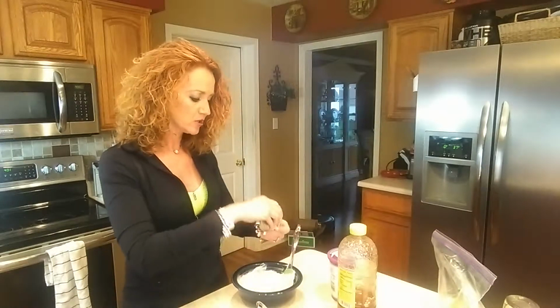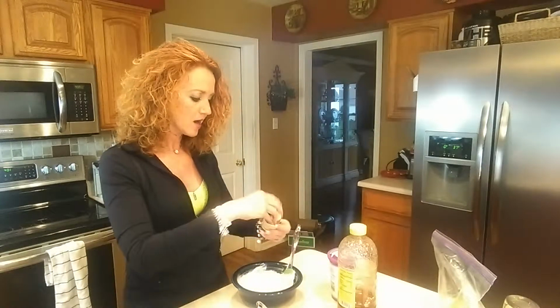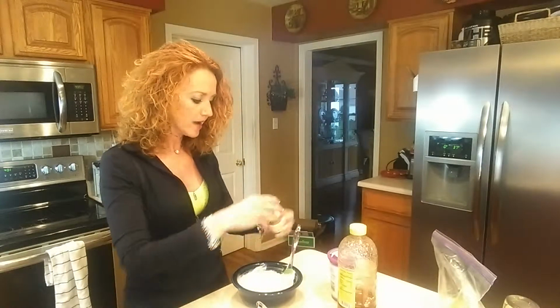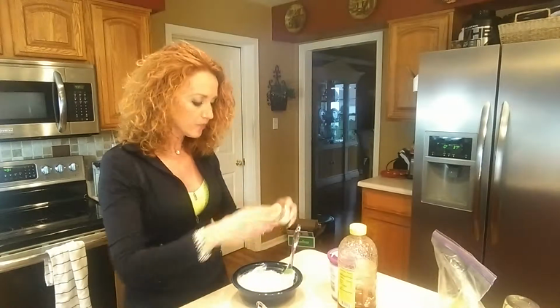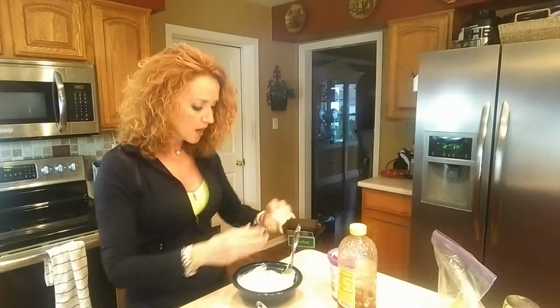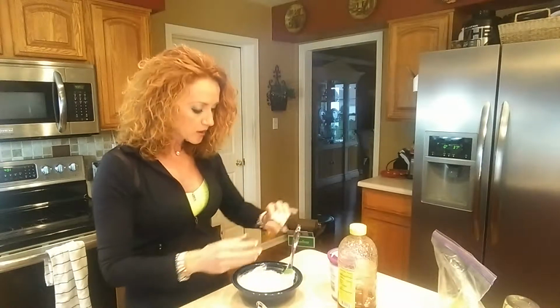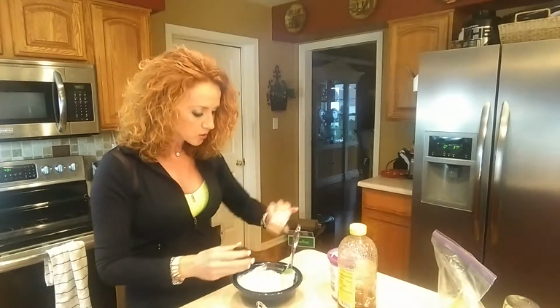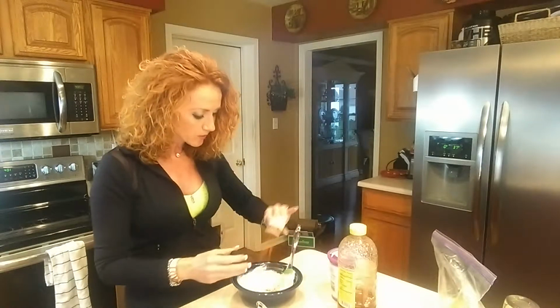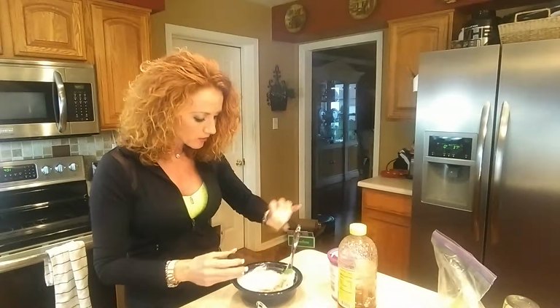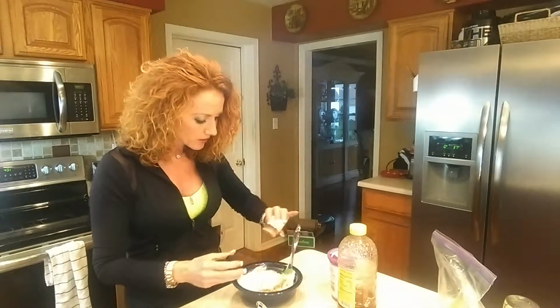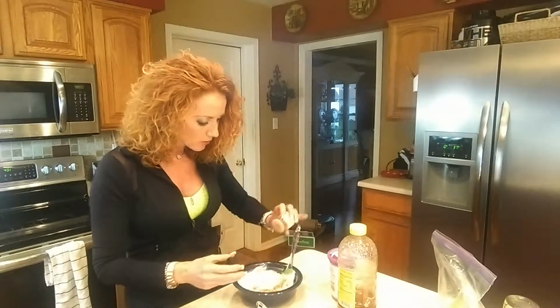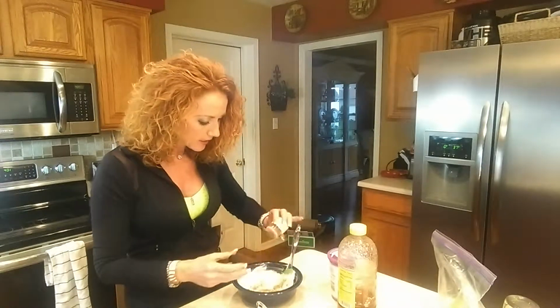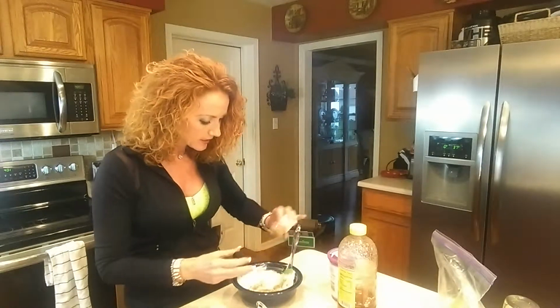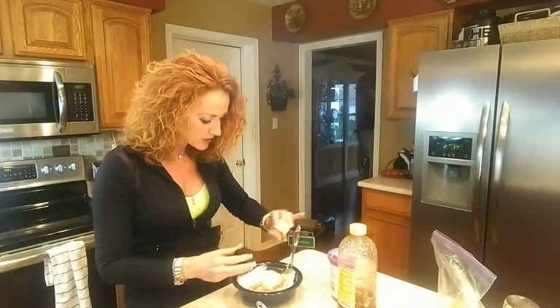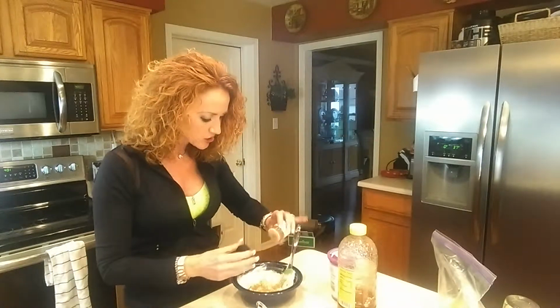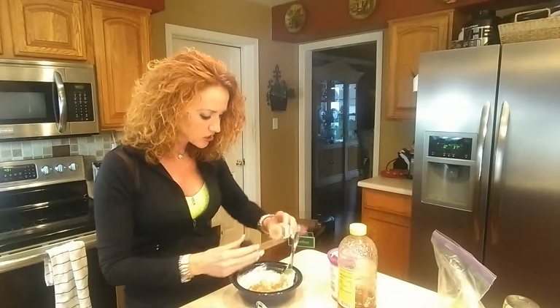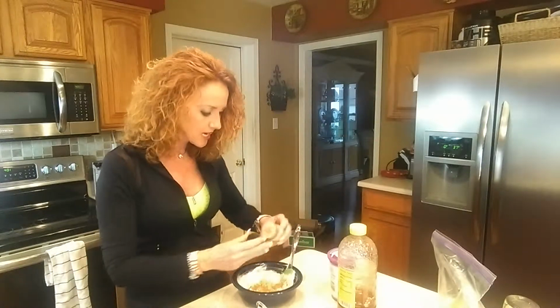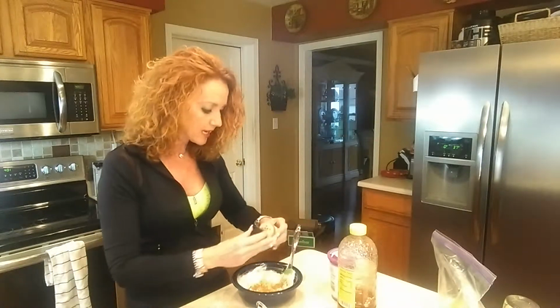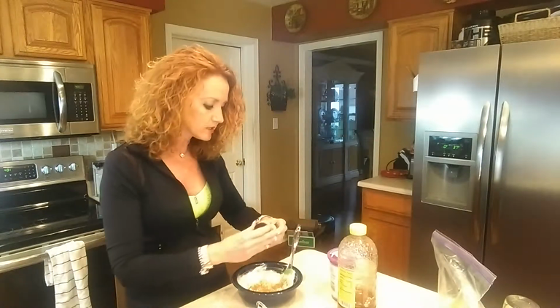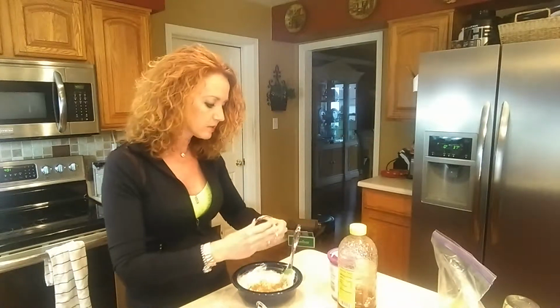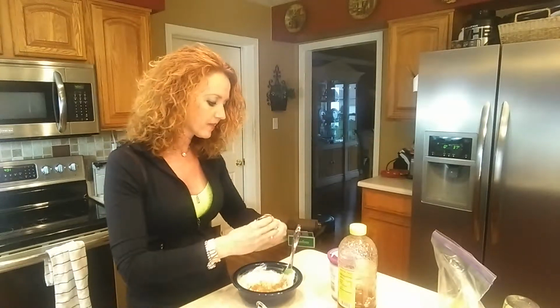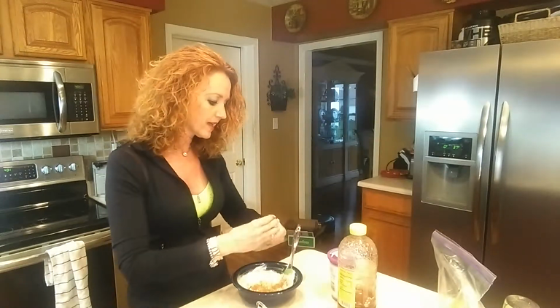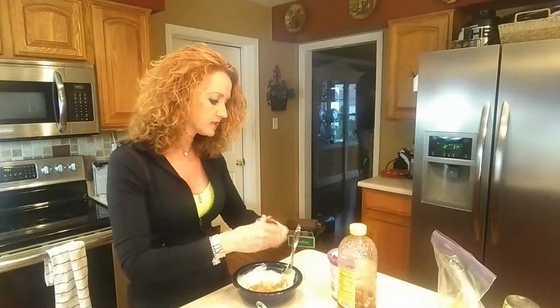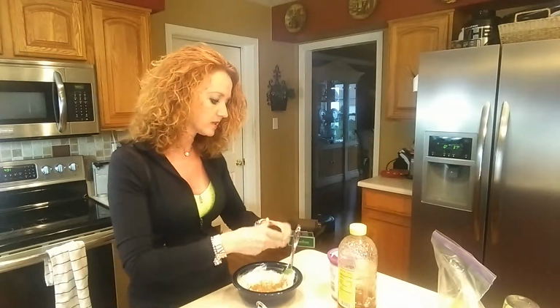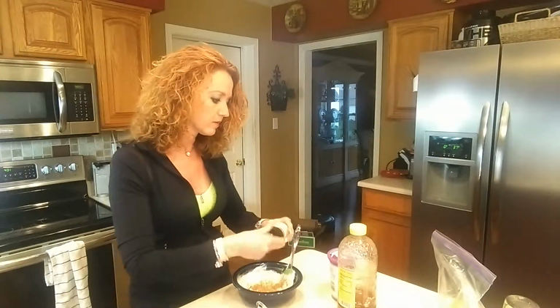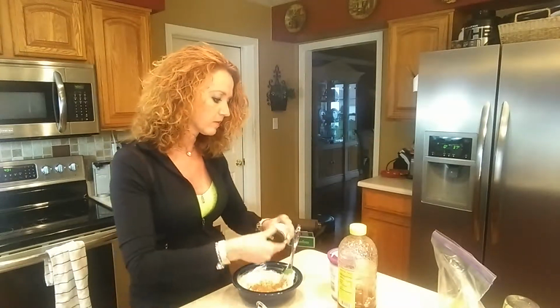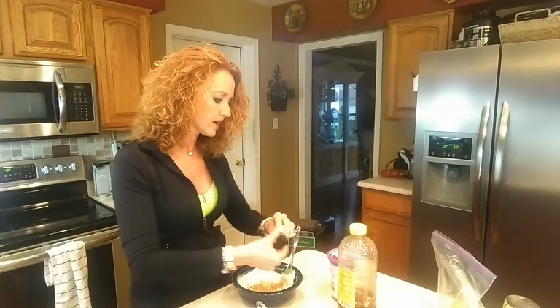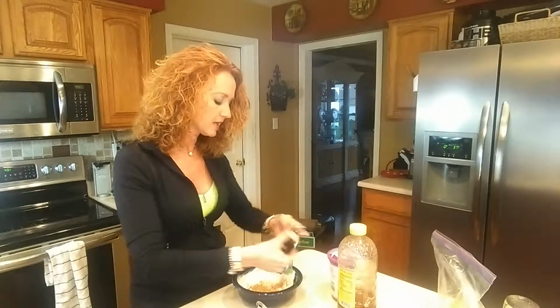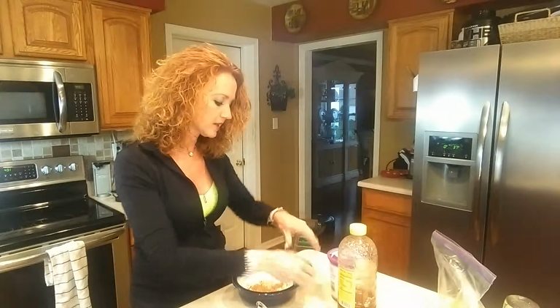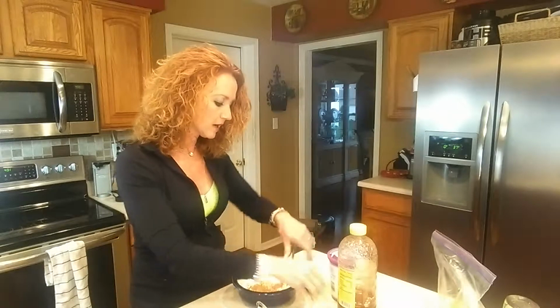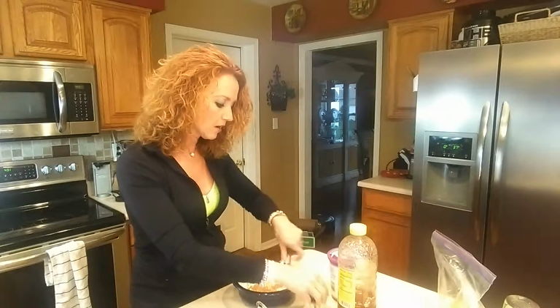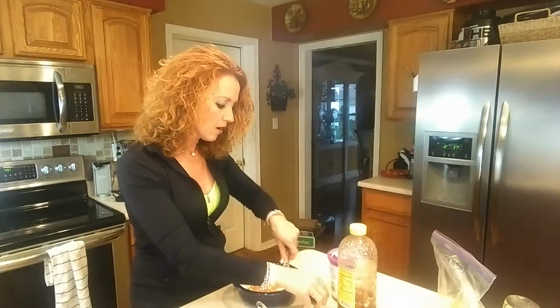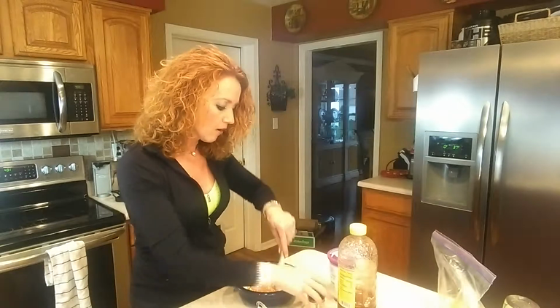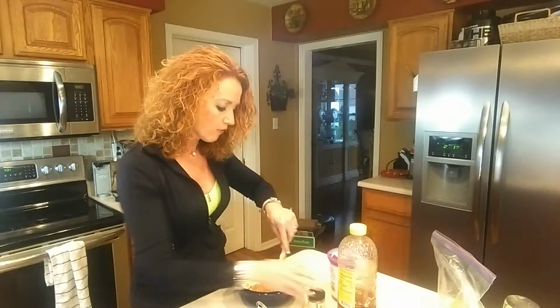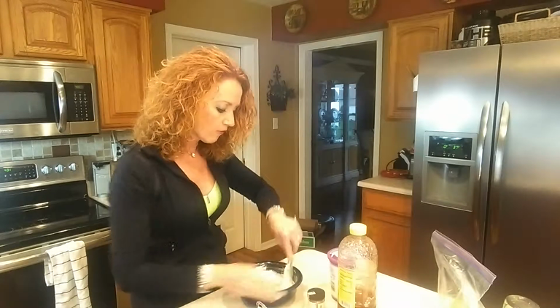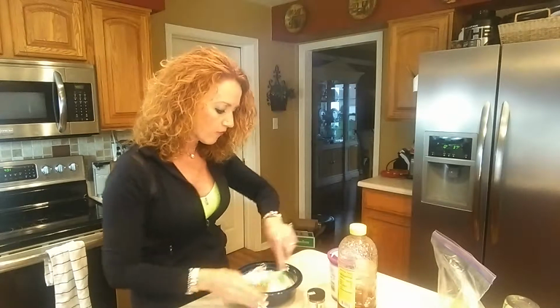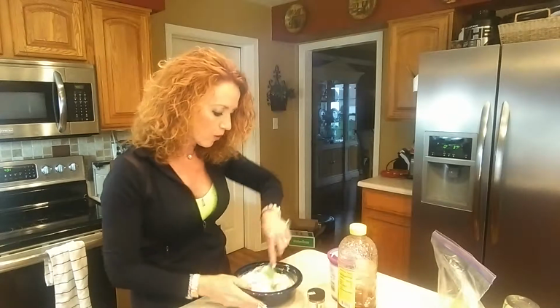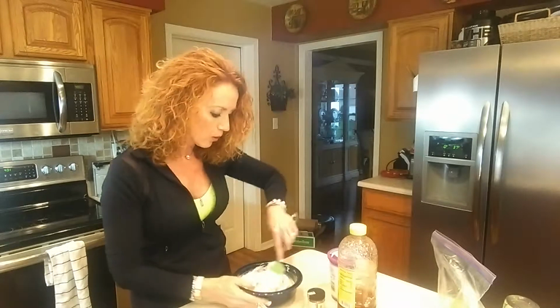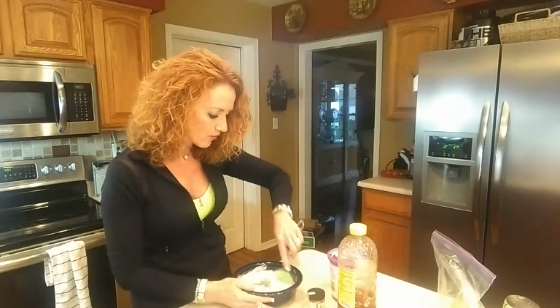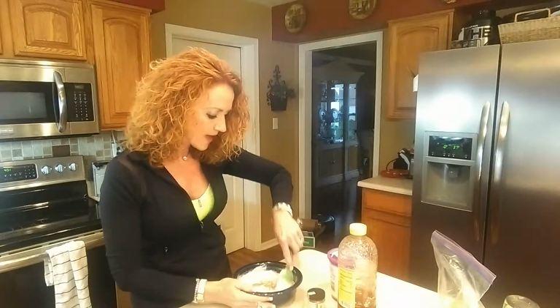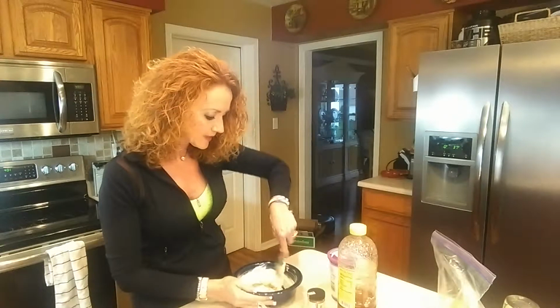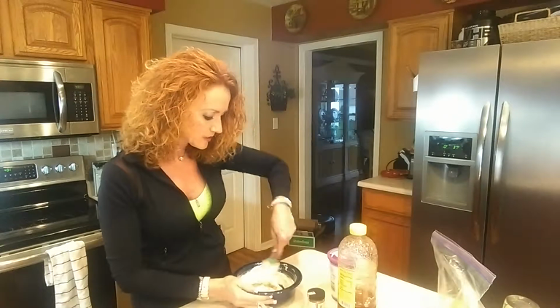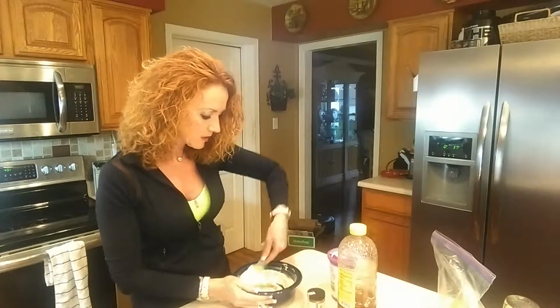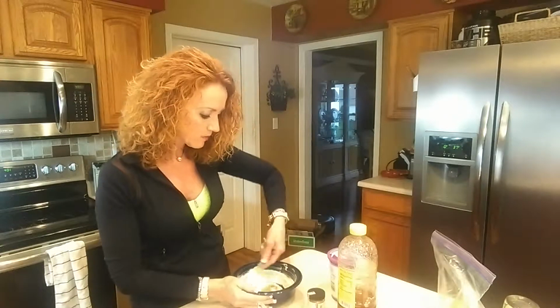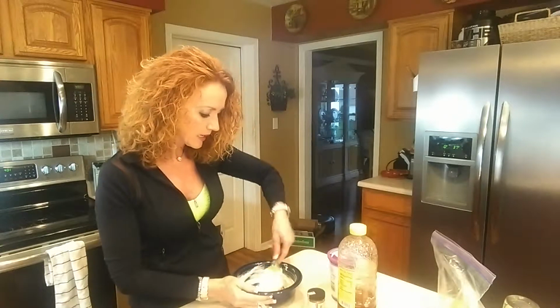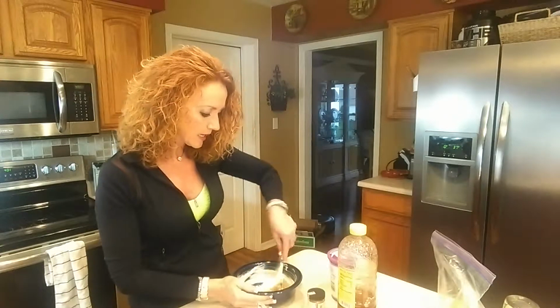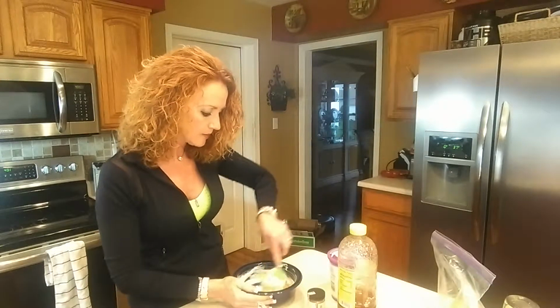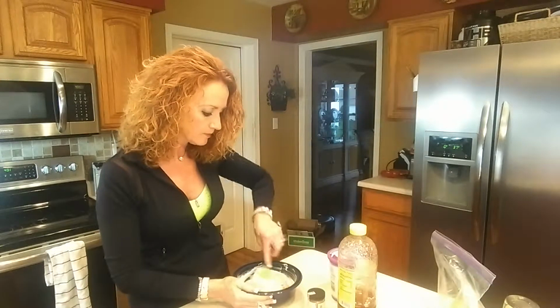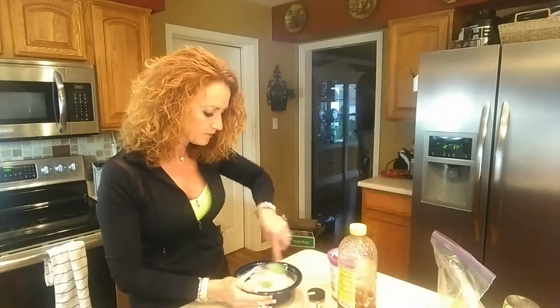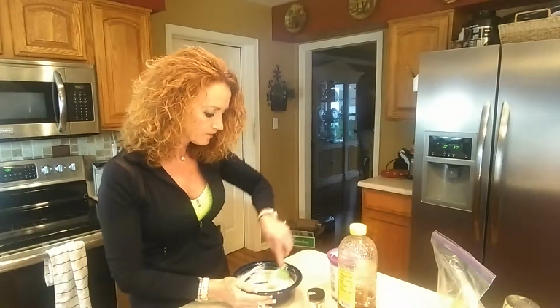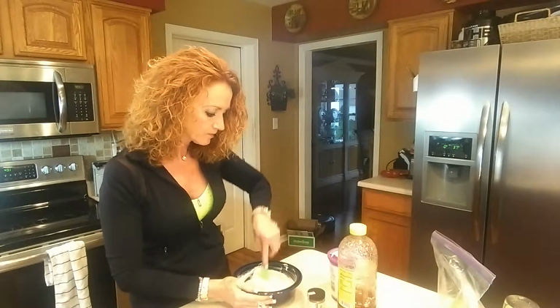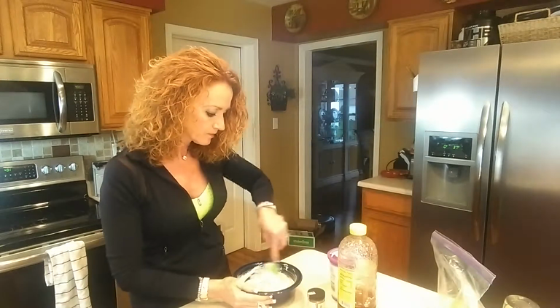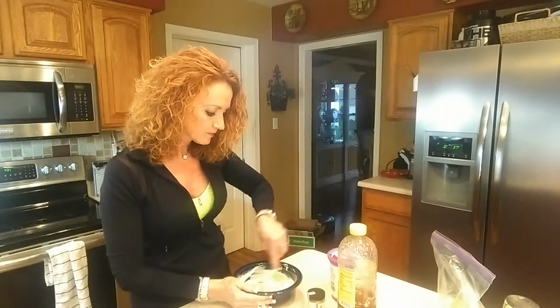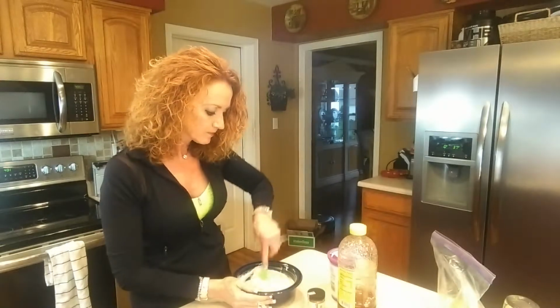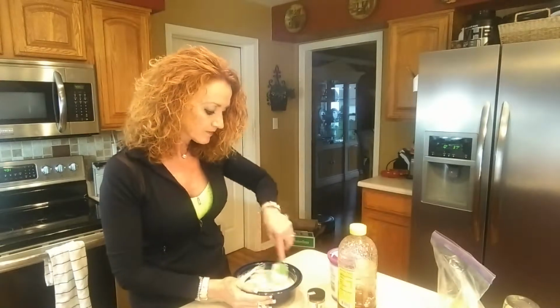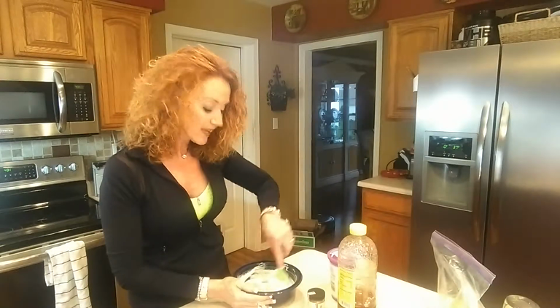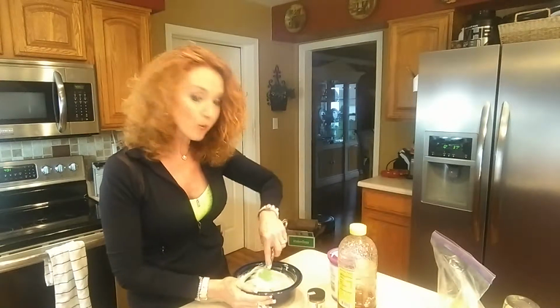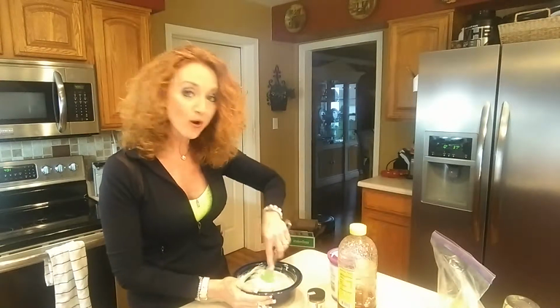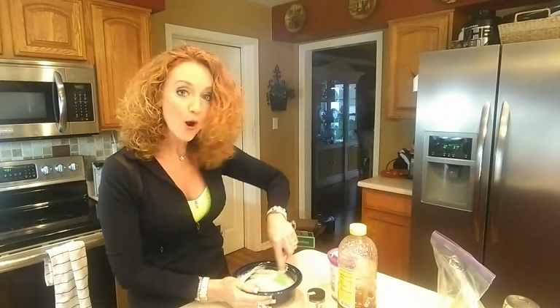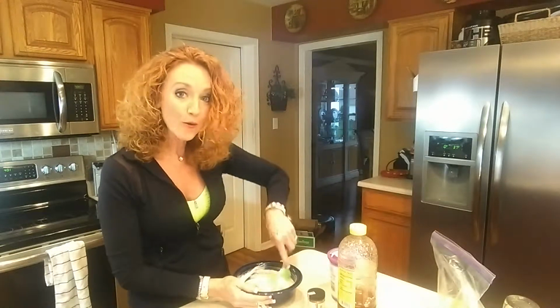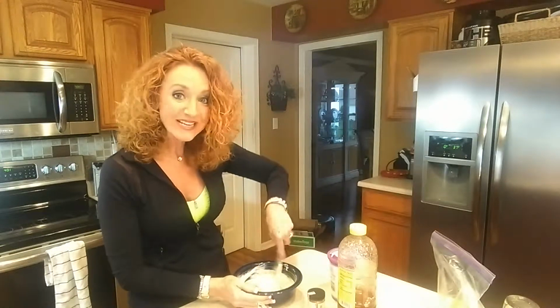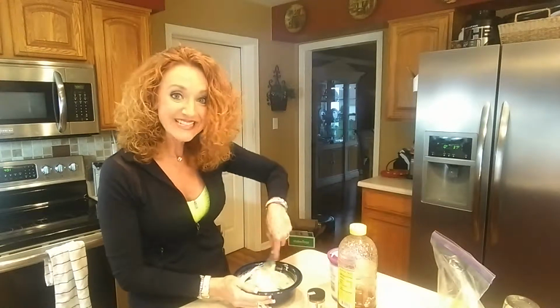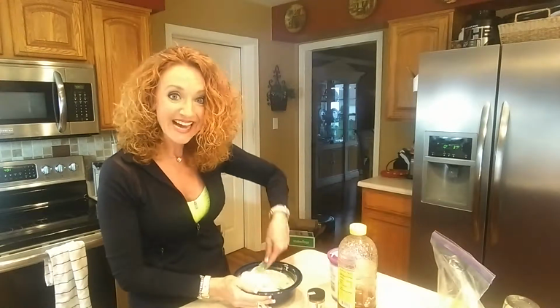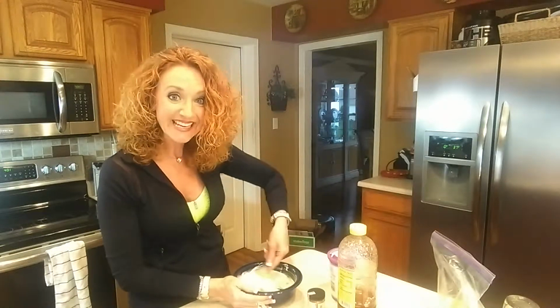So I'm going to go ahead and shake in some of that cinnamon right there, fold that cinnamon in, and we're already done.